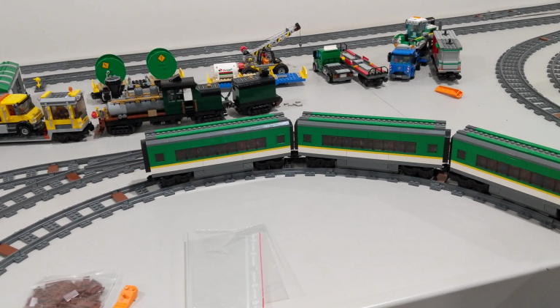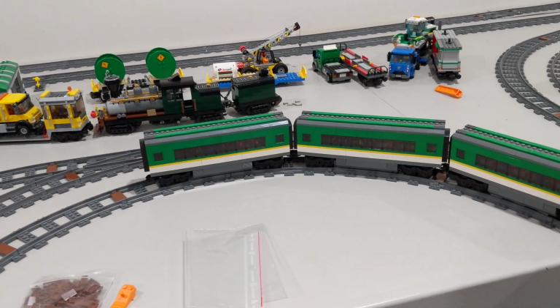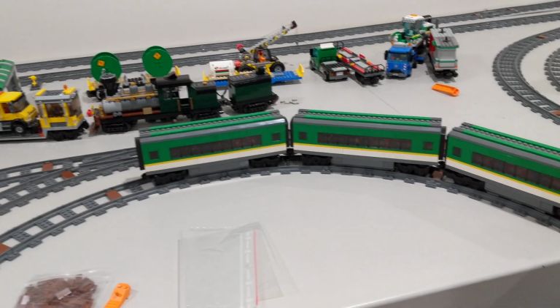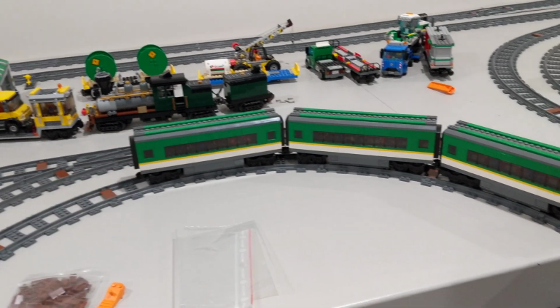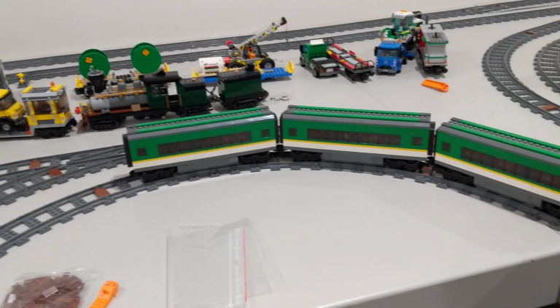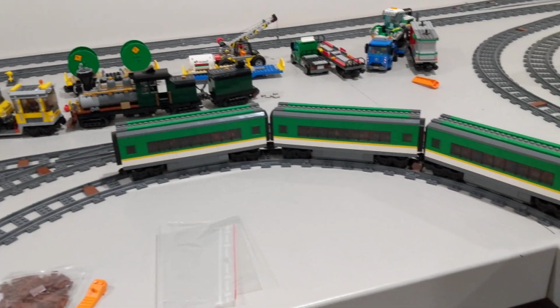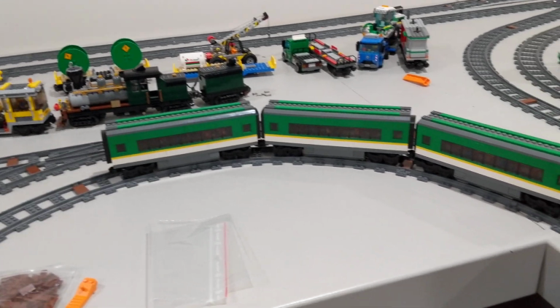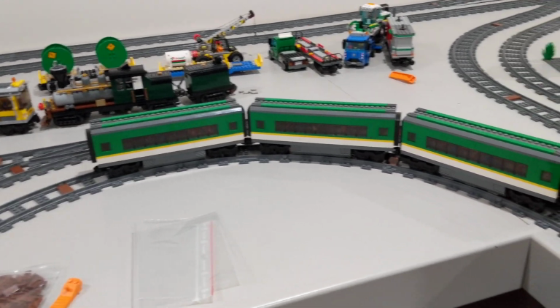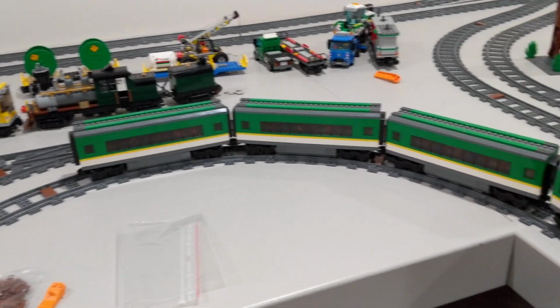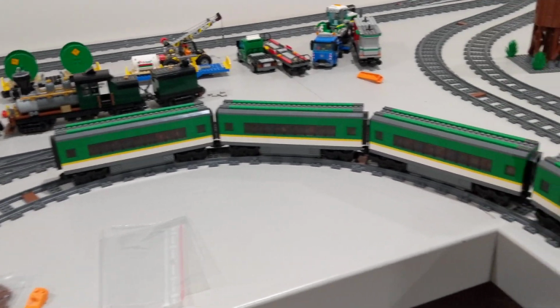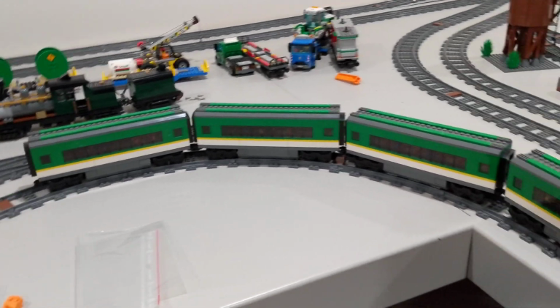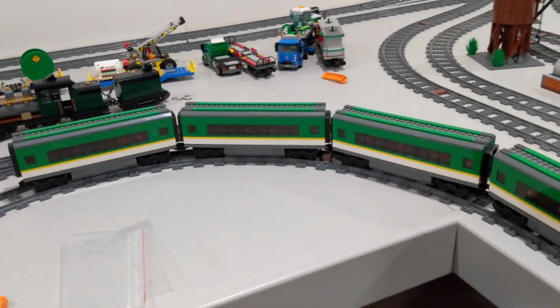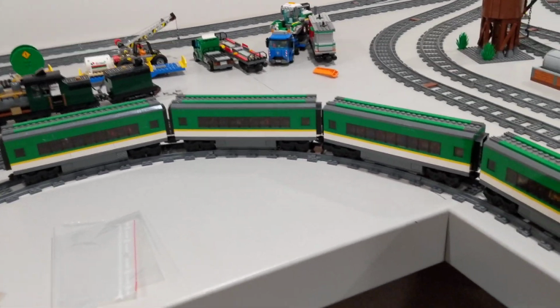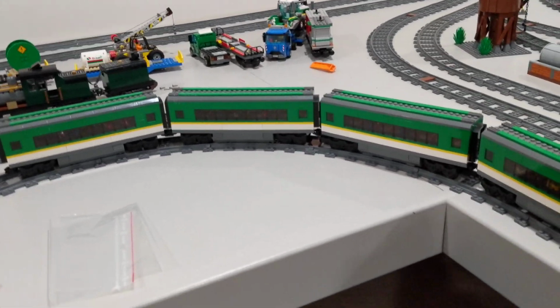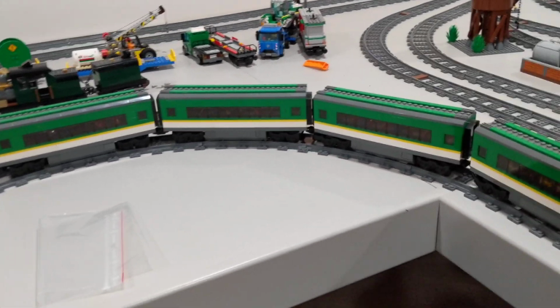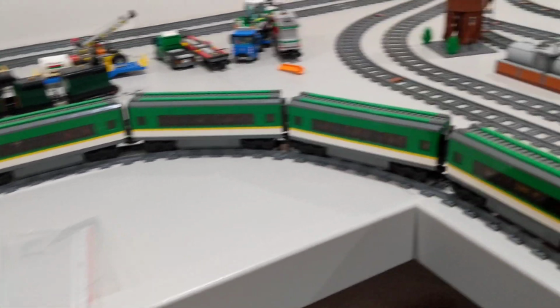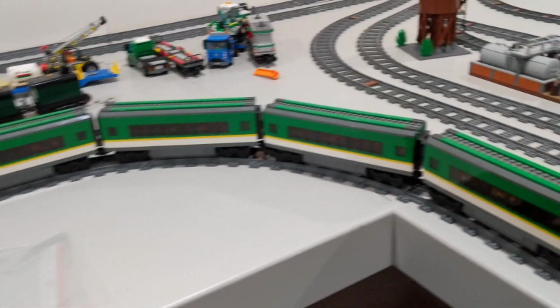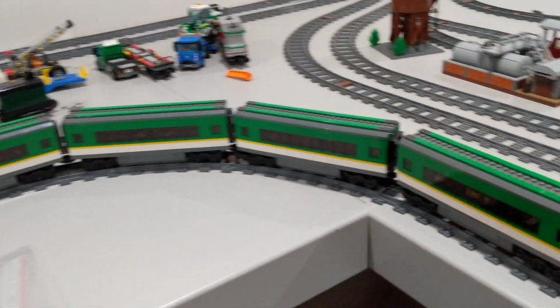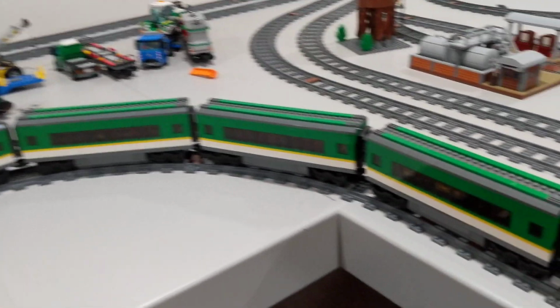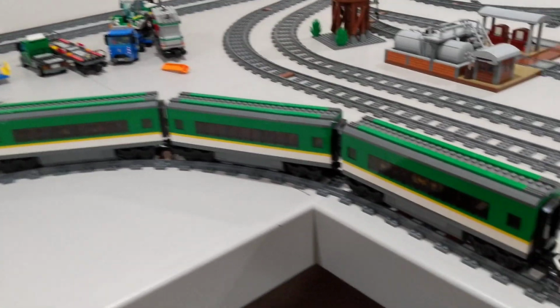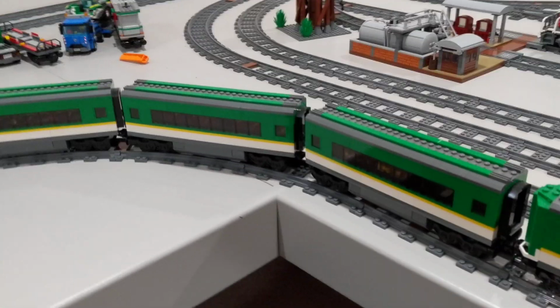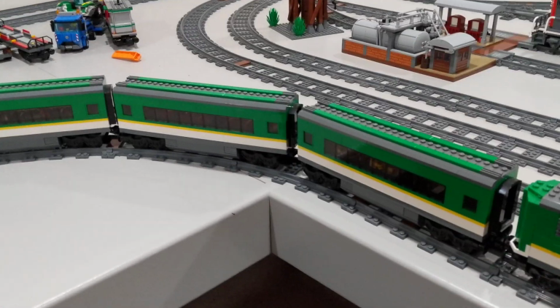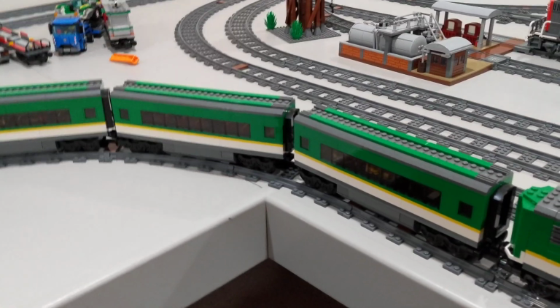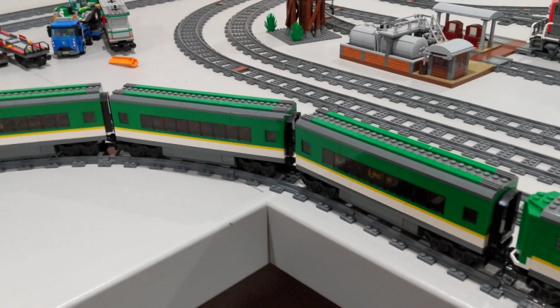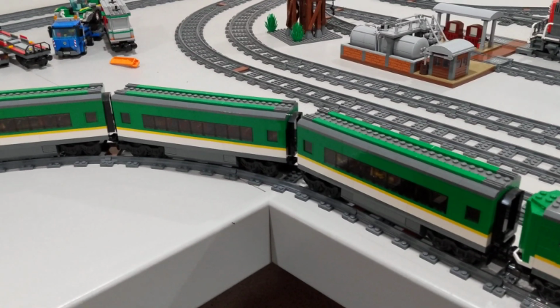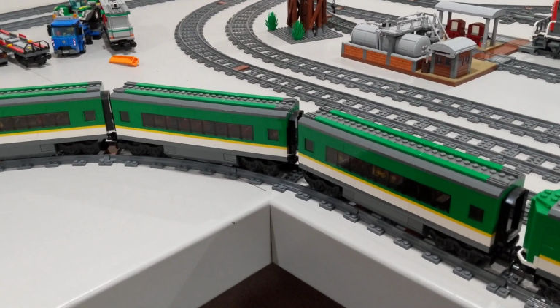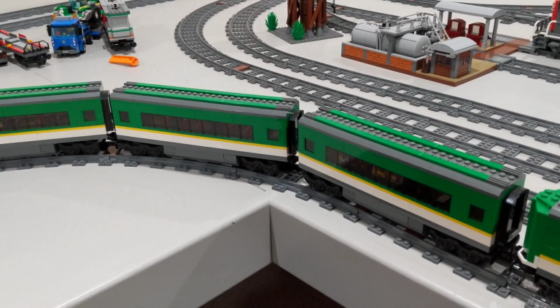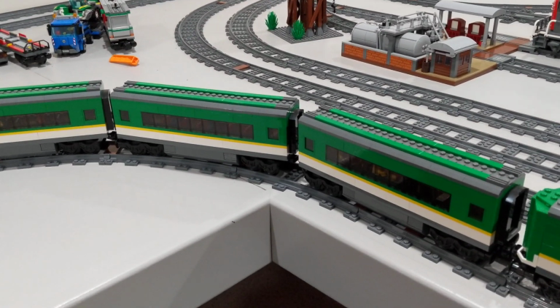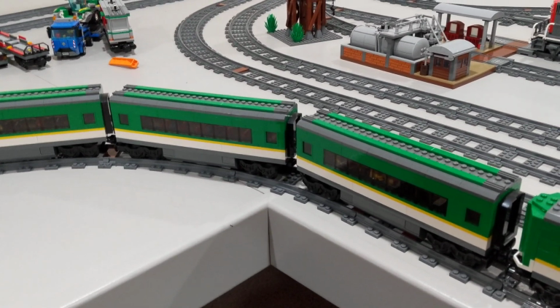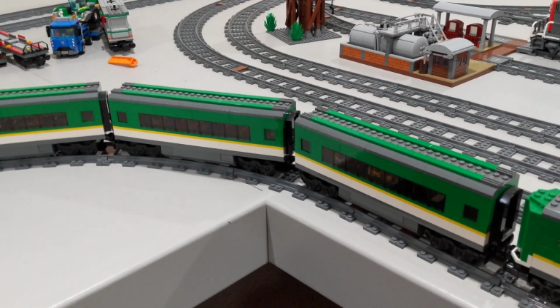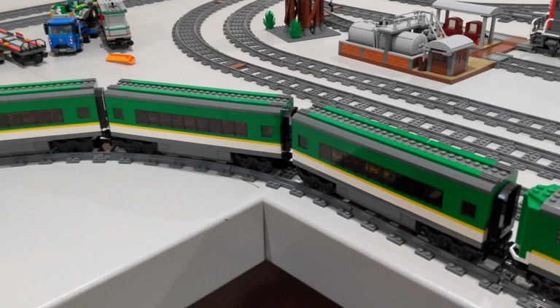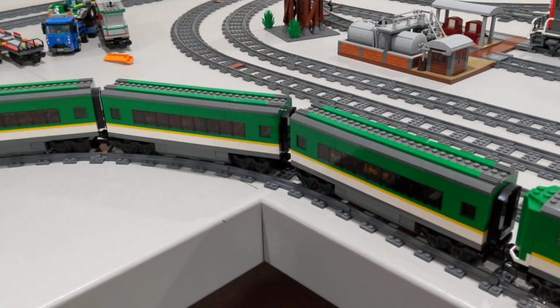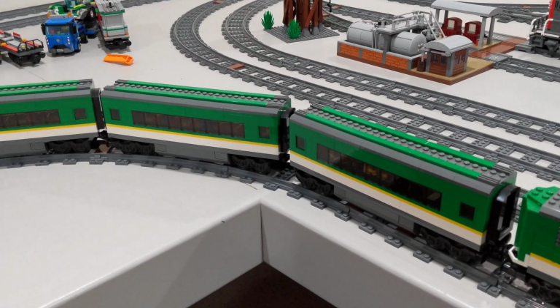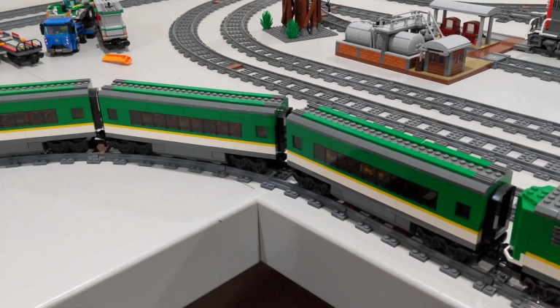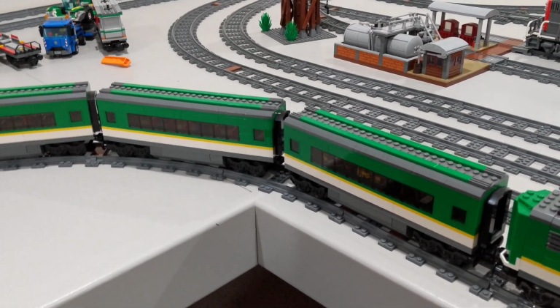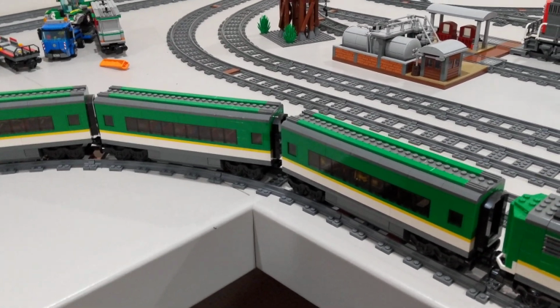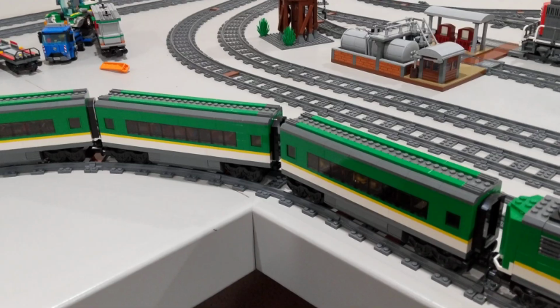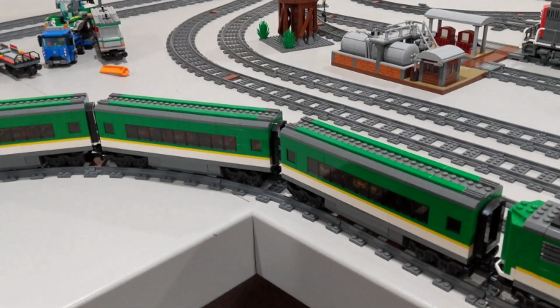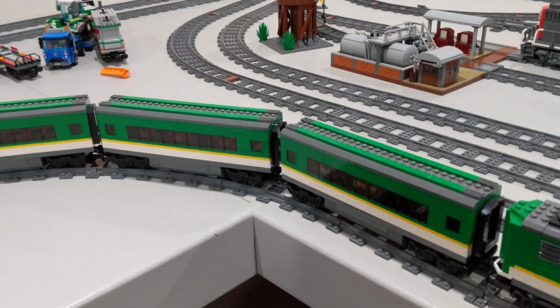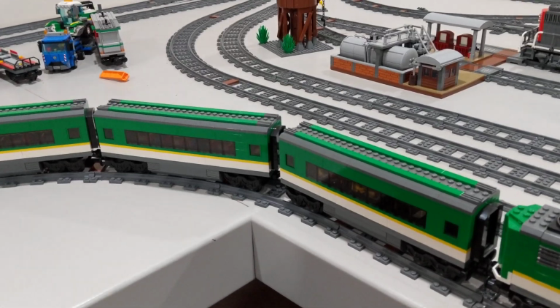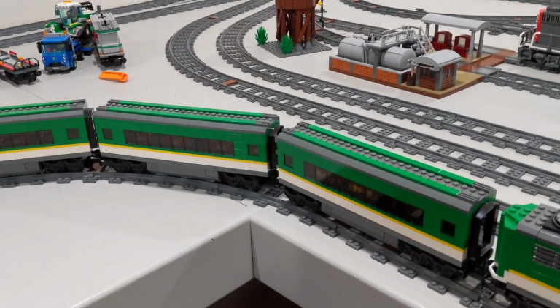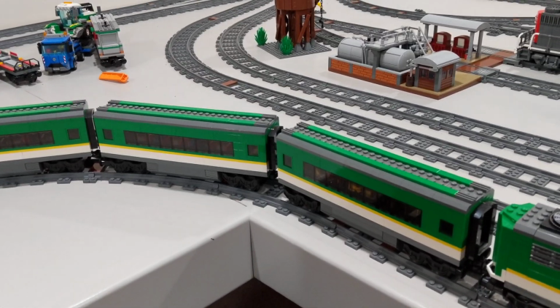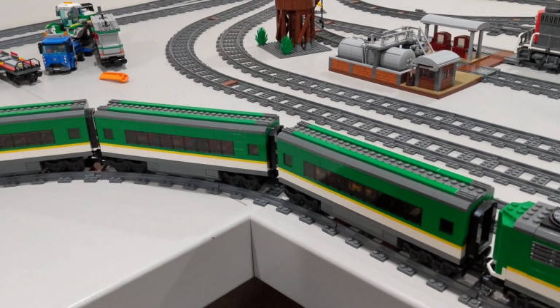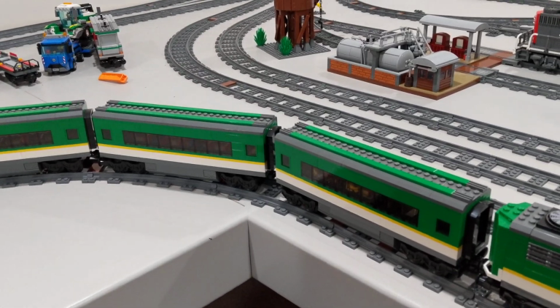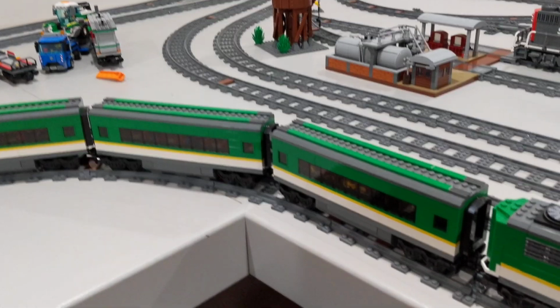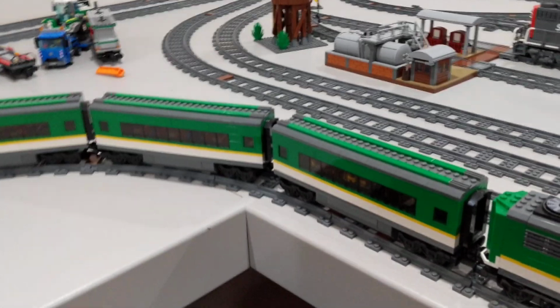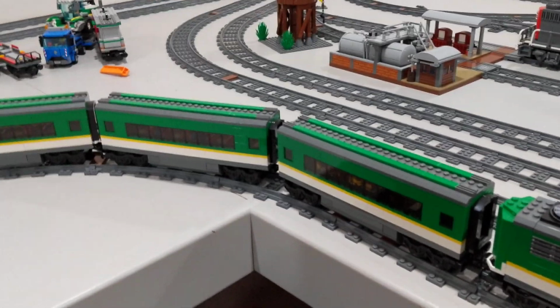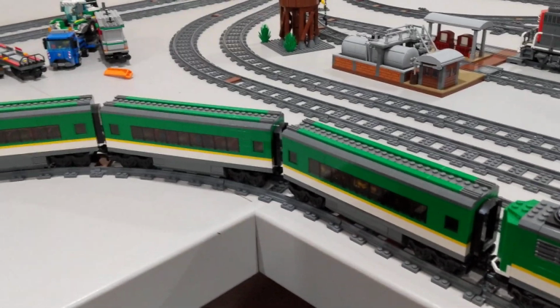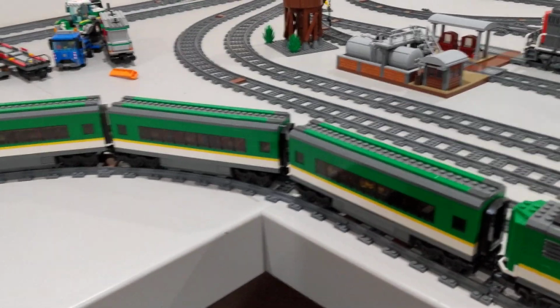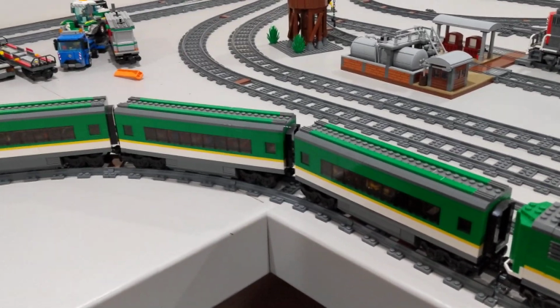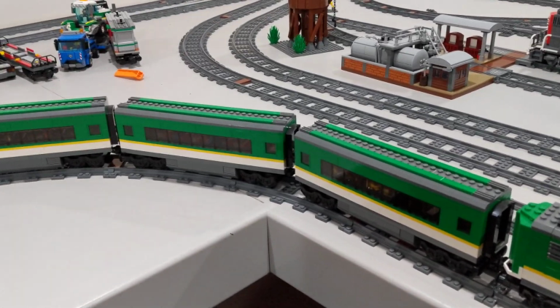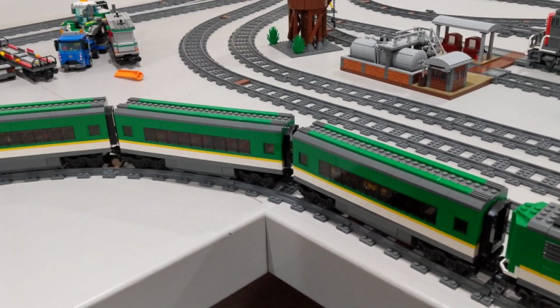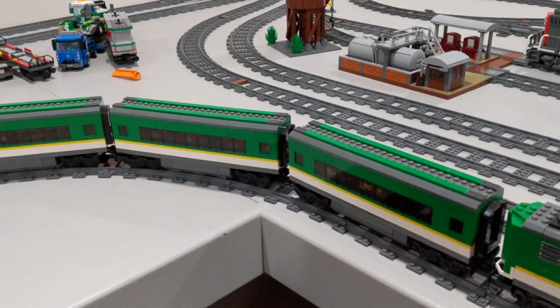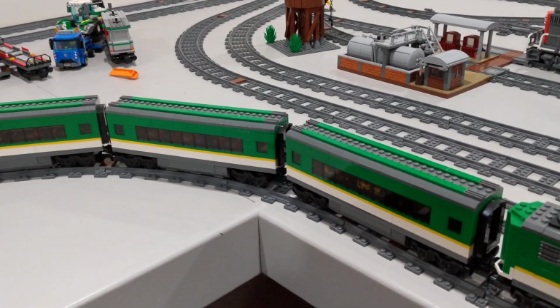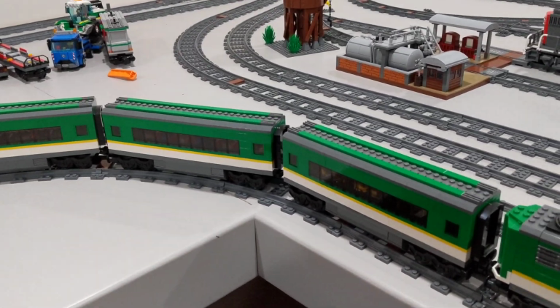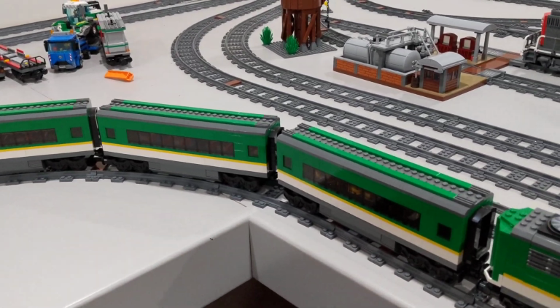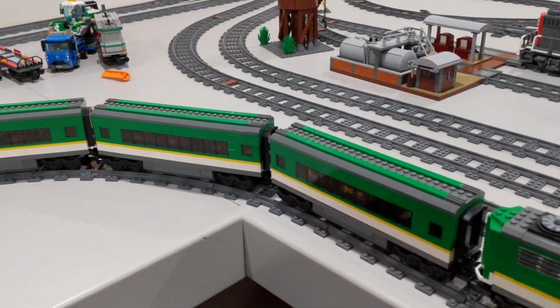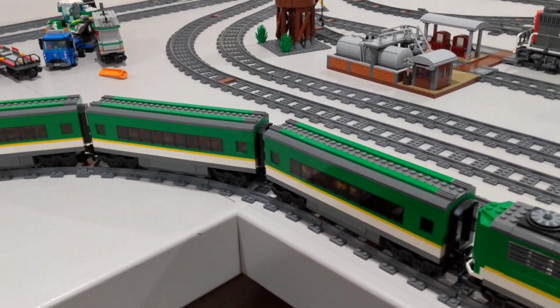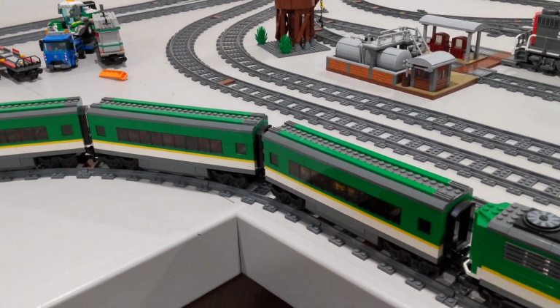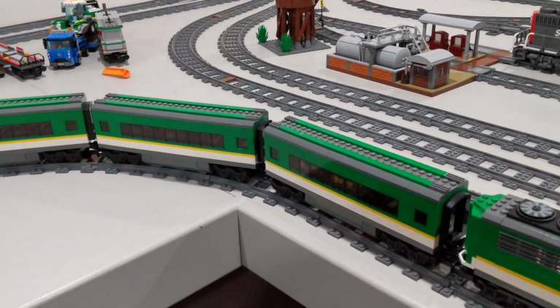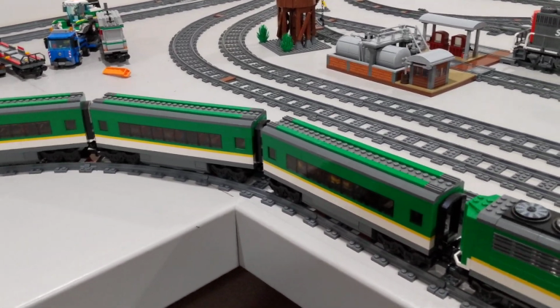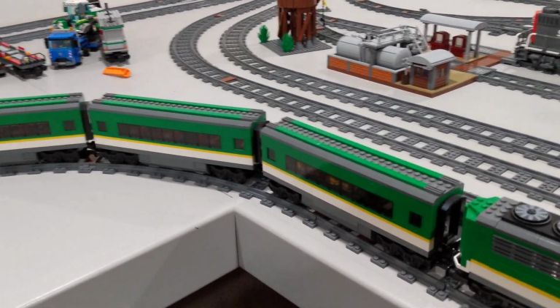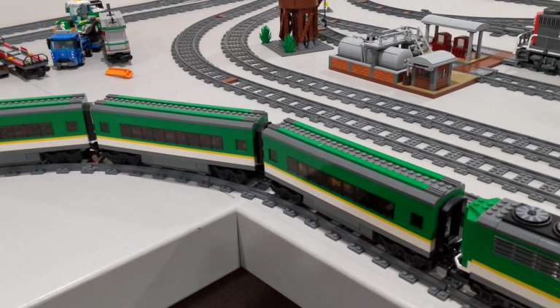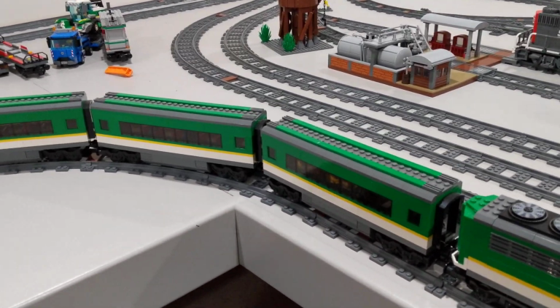The train includes four very identical coaches, with seats within the coaches for playability.